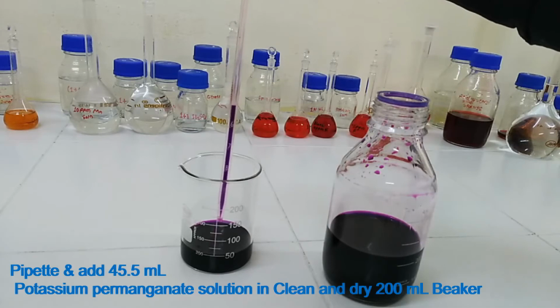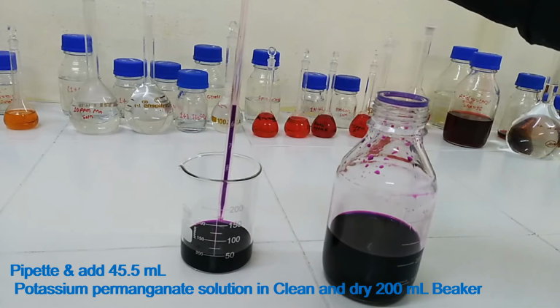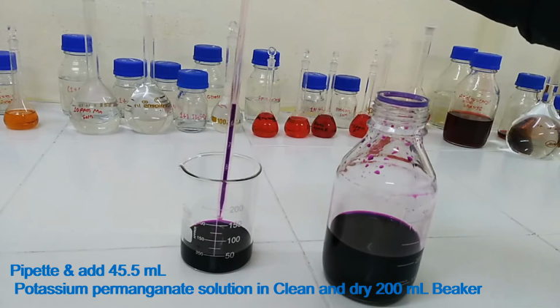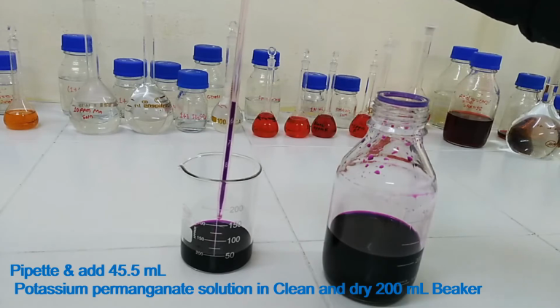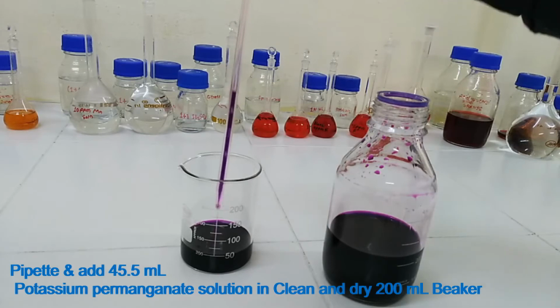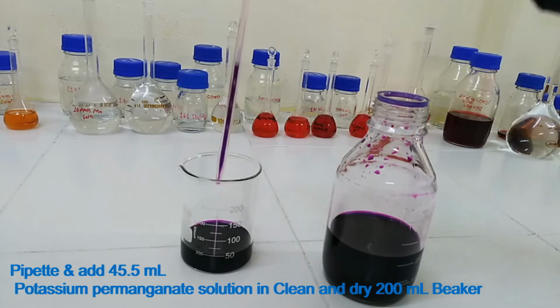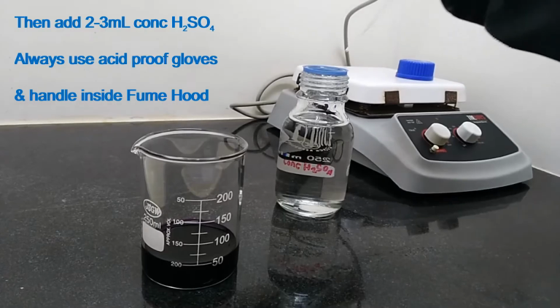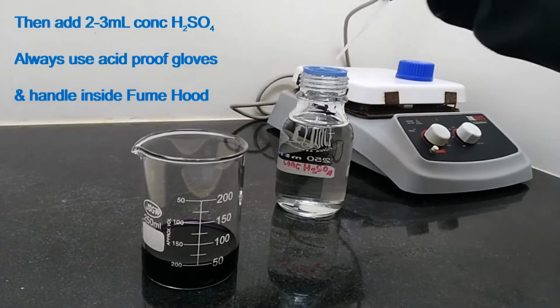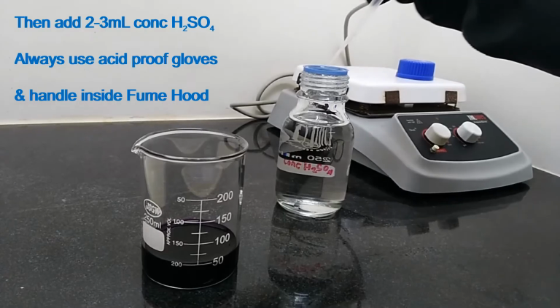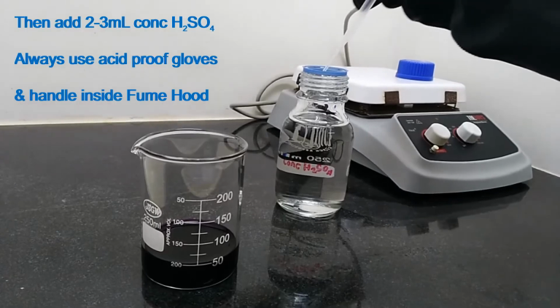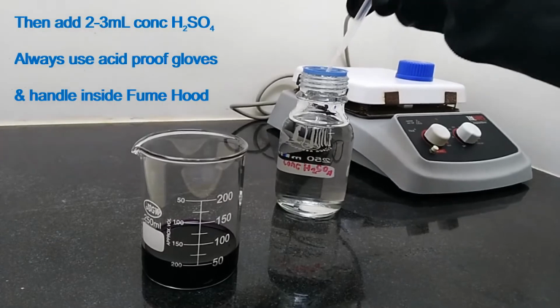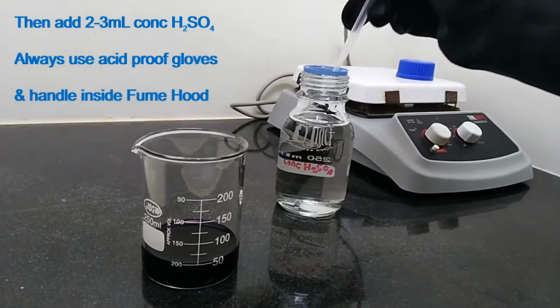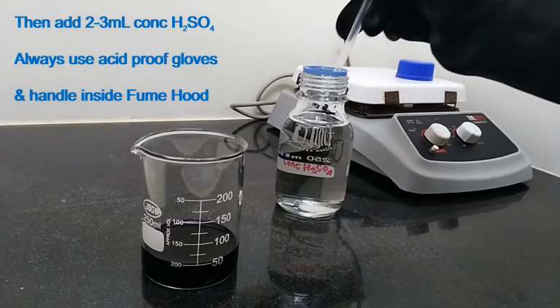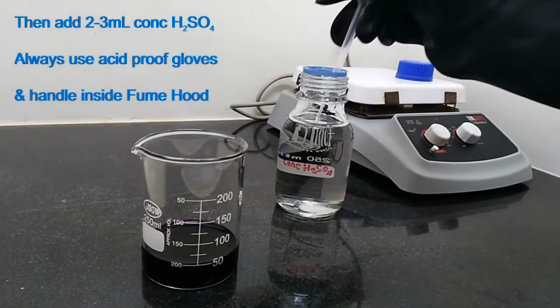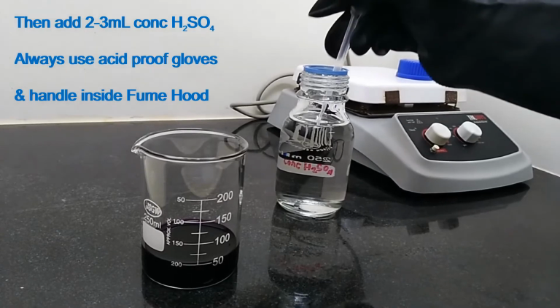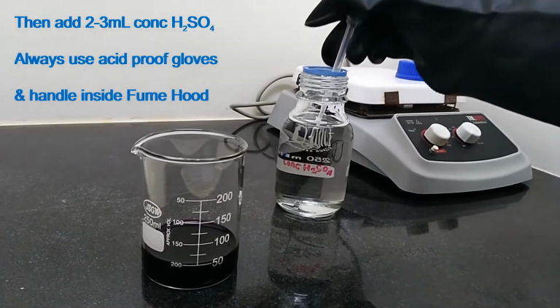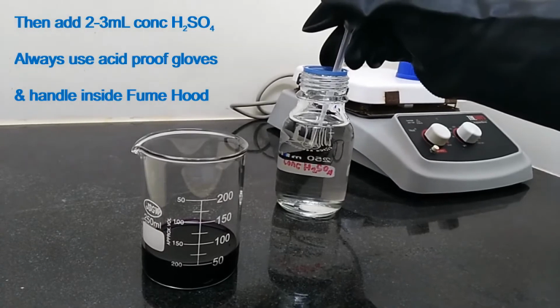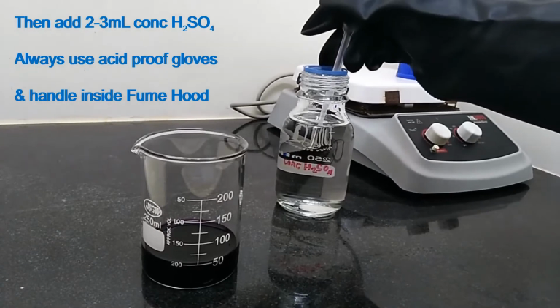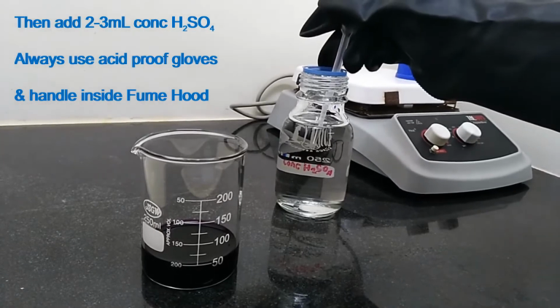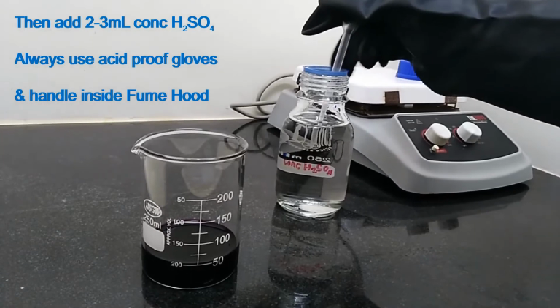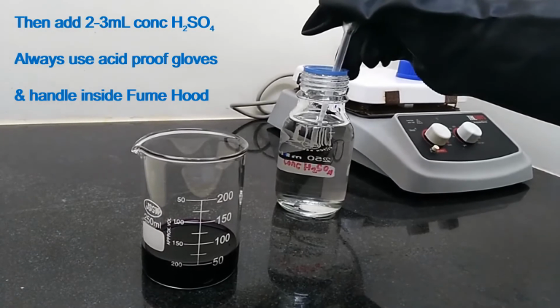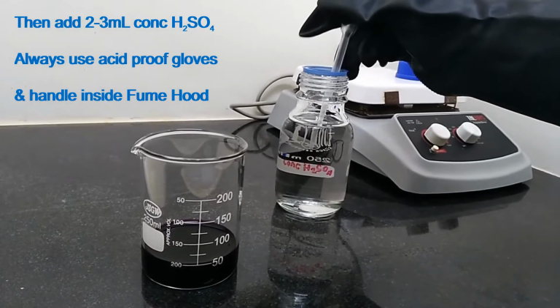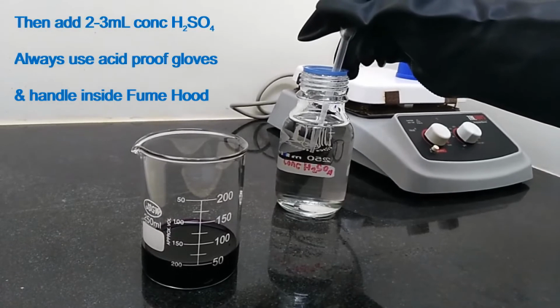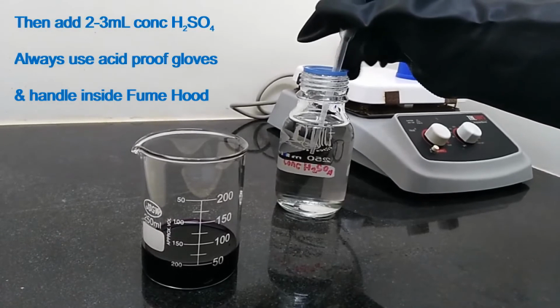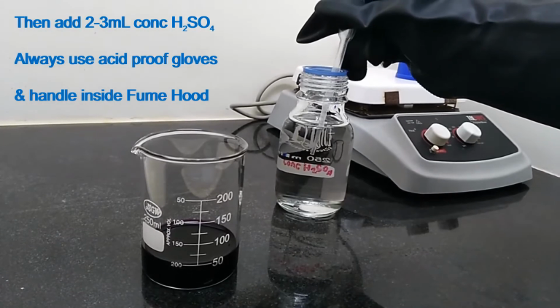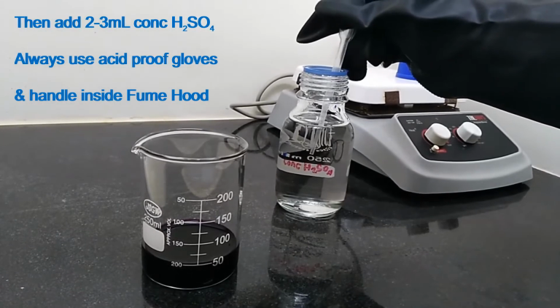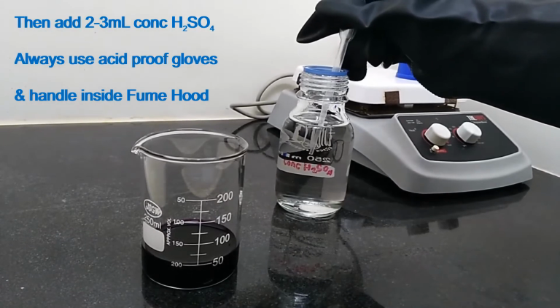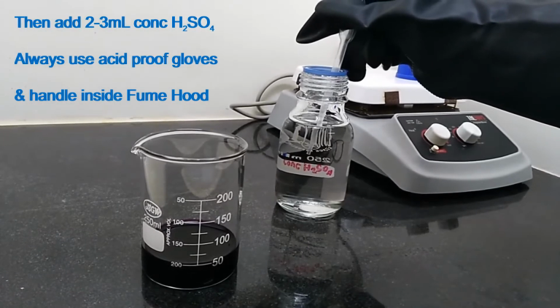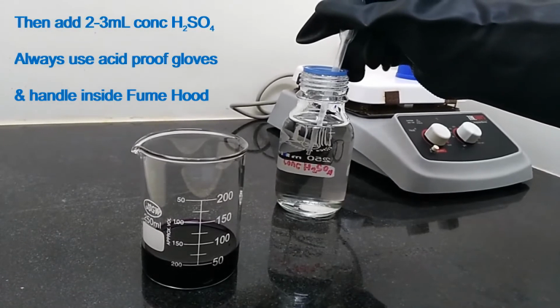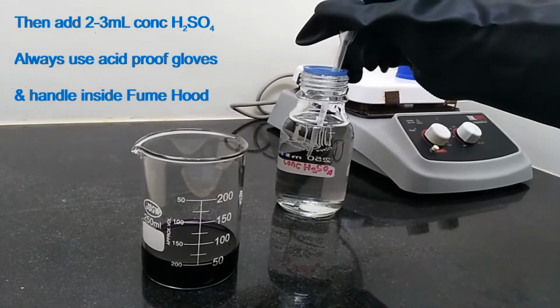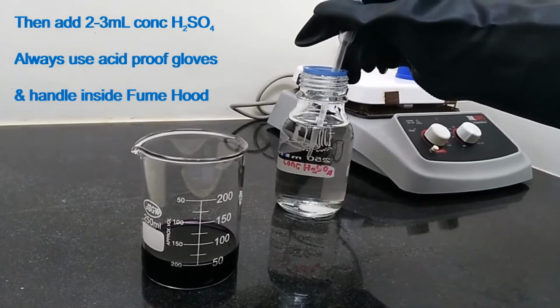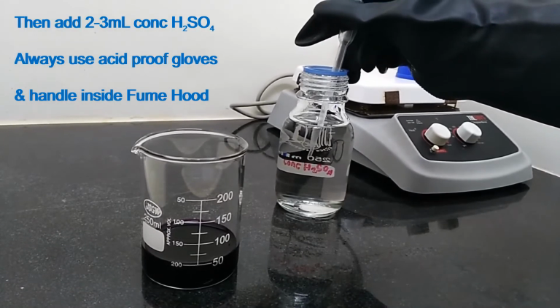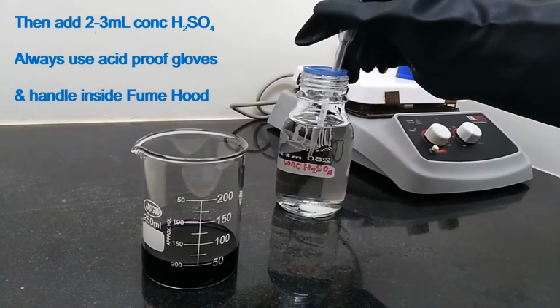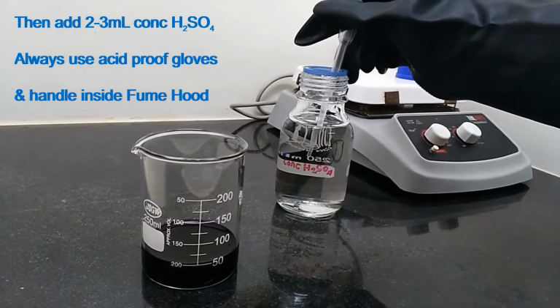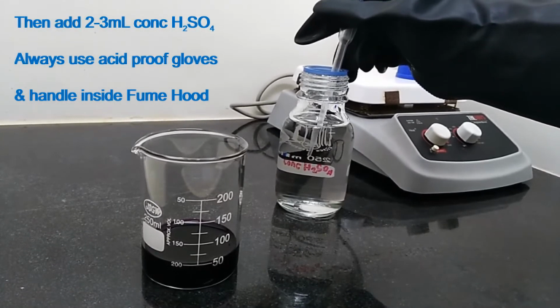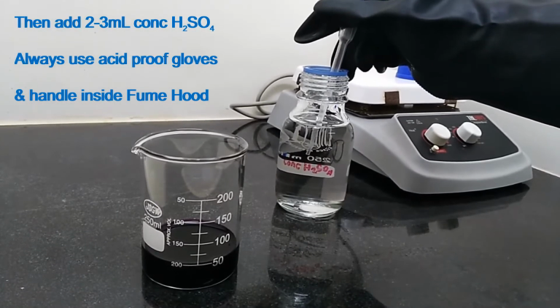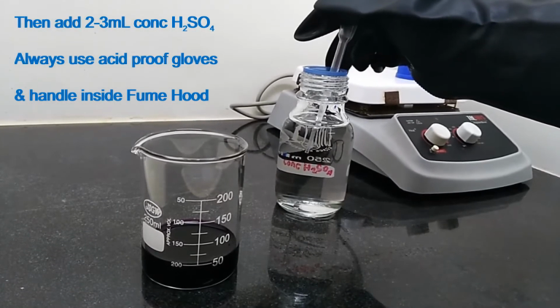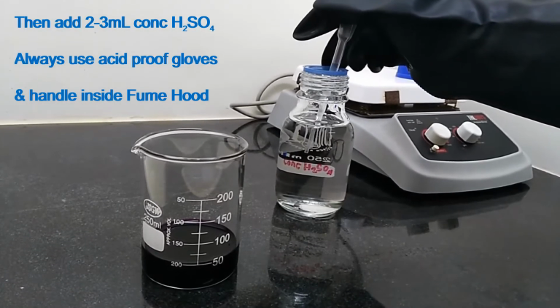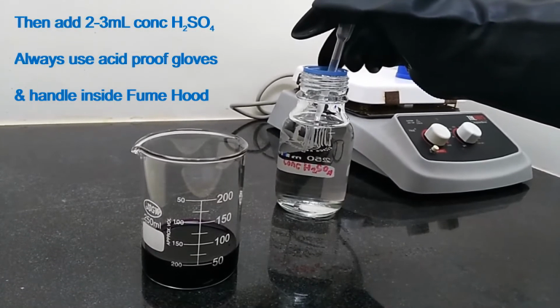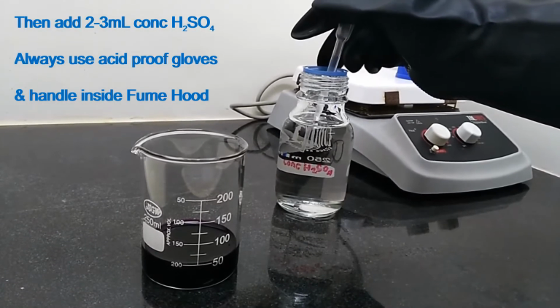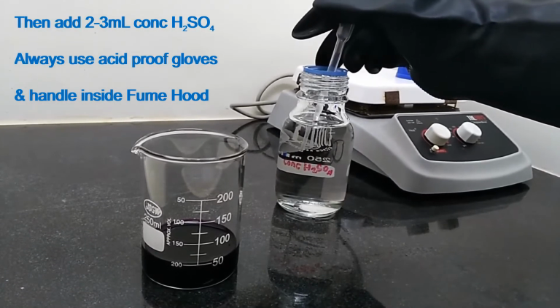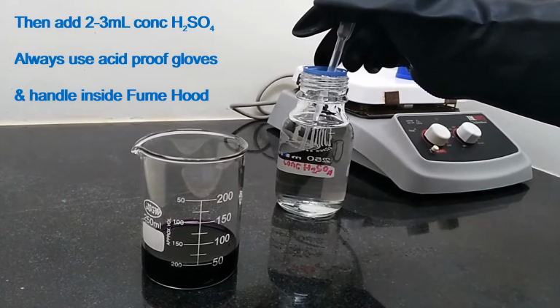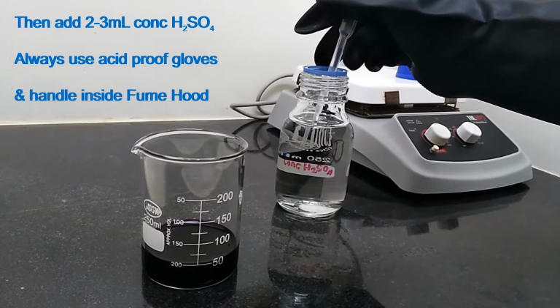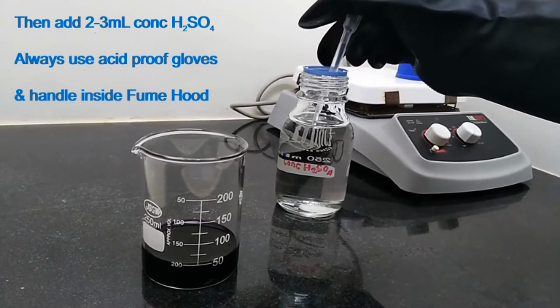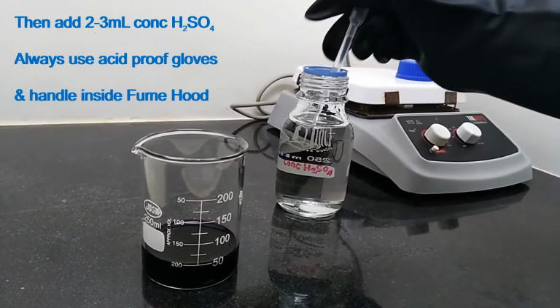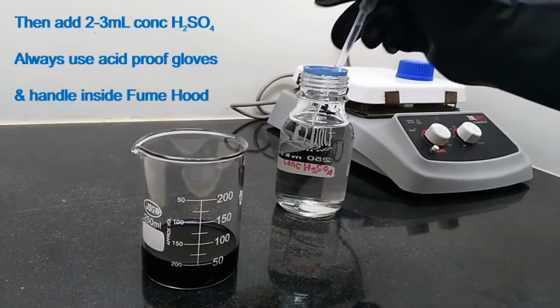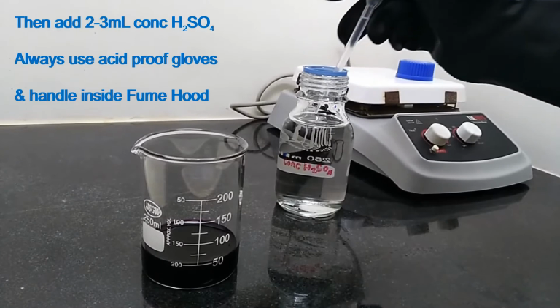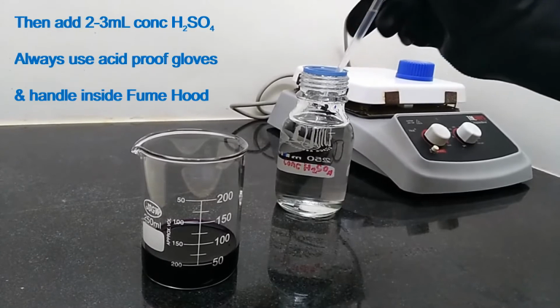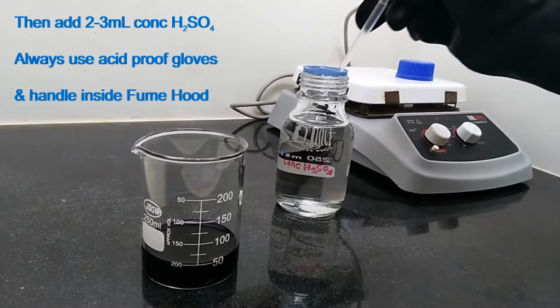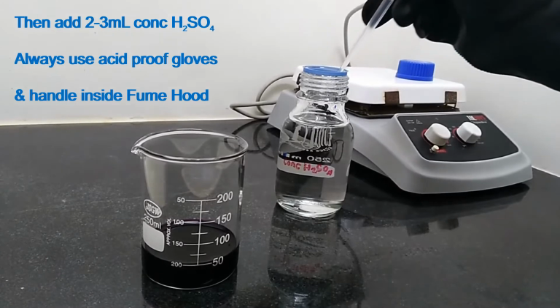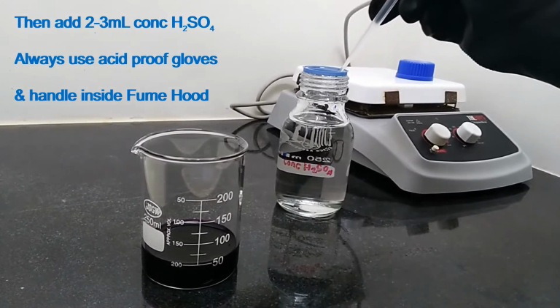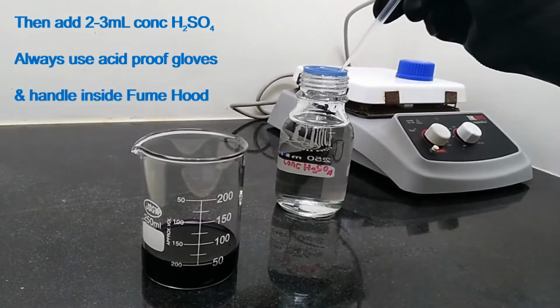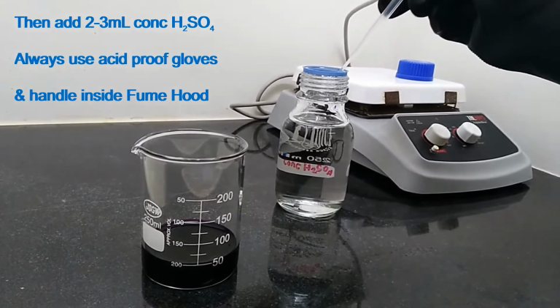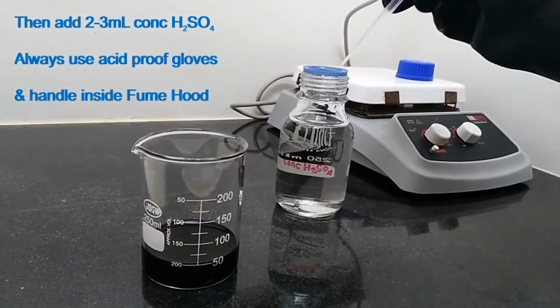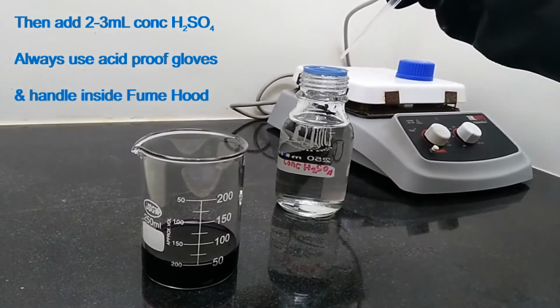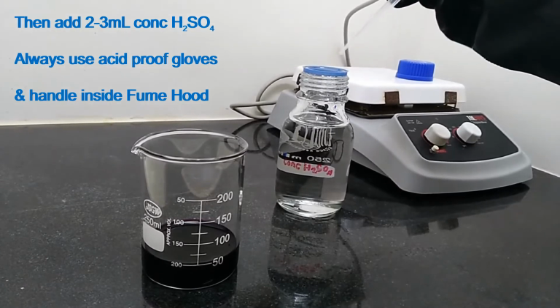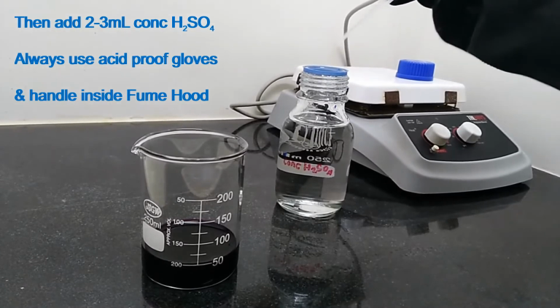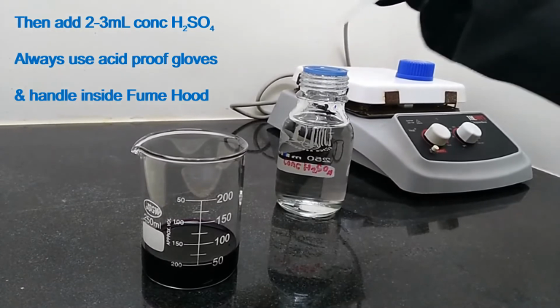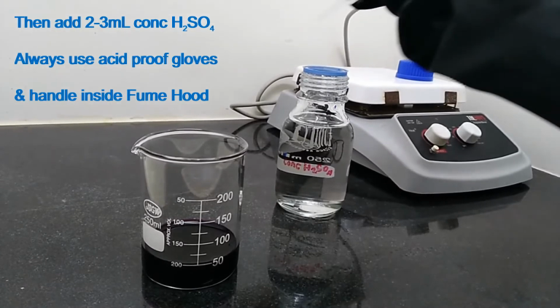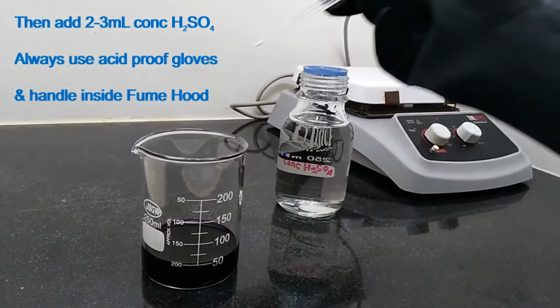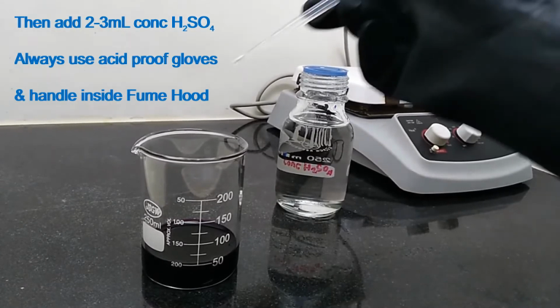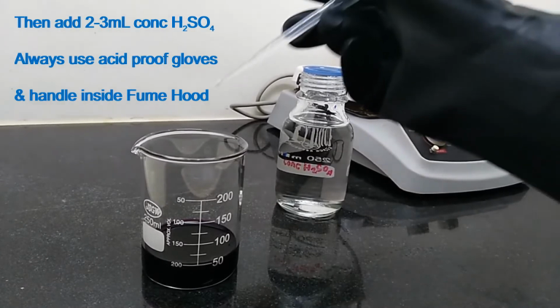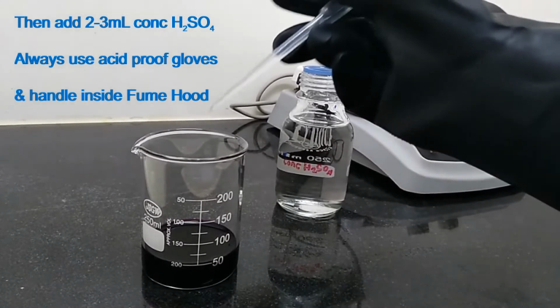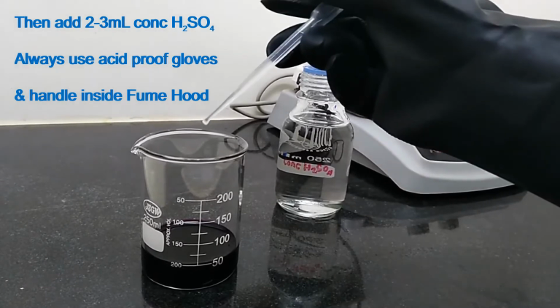Then add 2 to 3 ml concentrated sulfuric acid. Always use acid proof gloves and handle inside a fume hood.